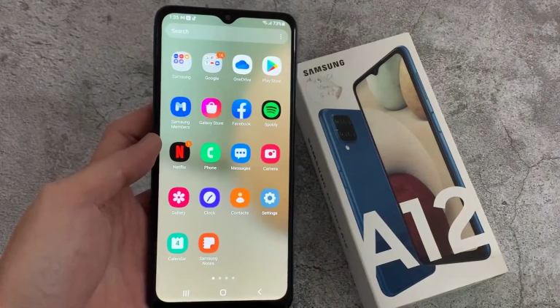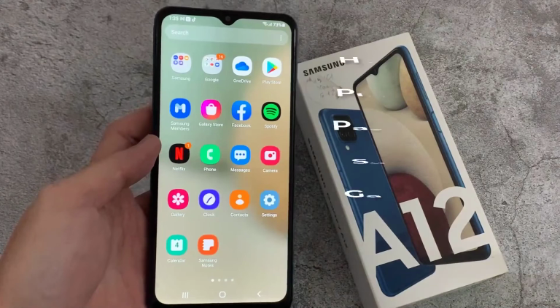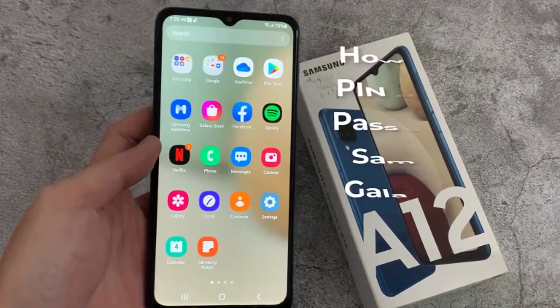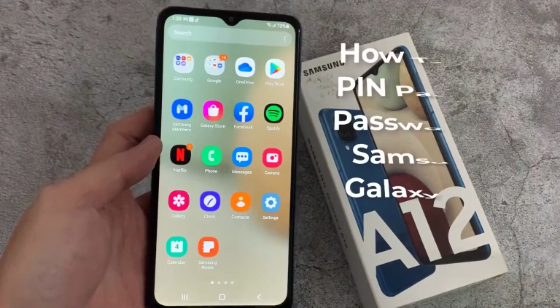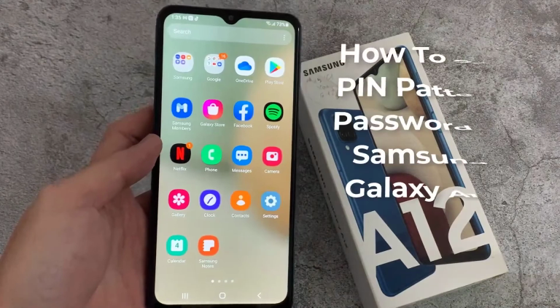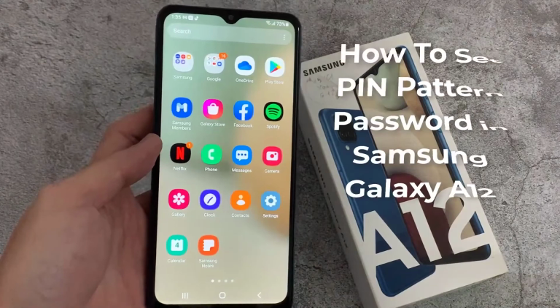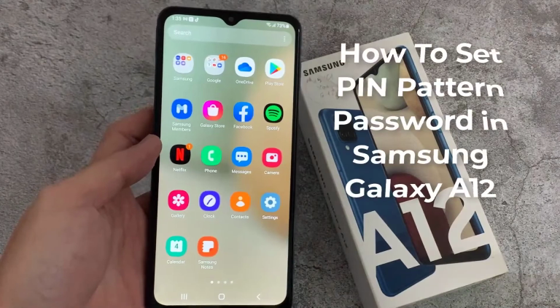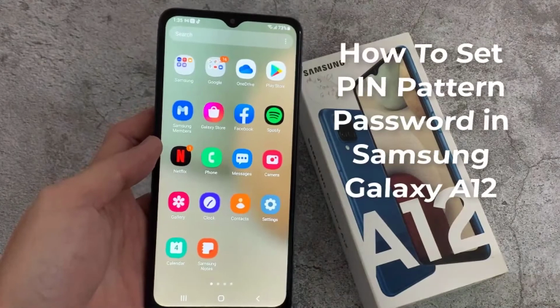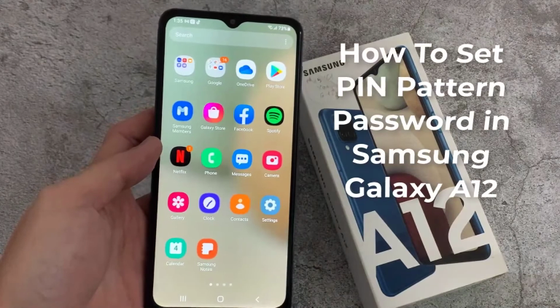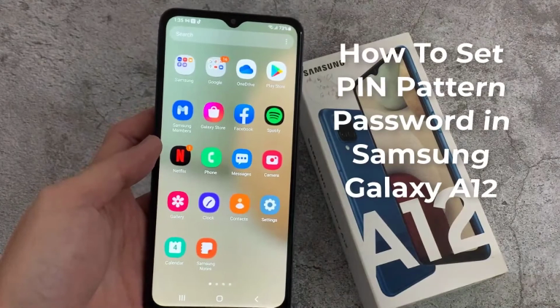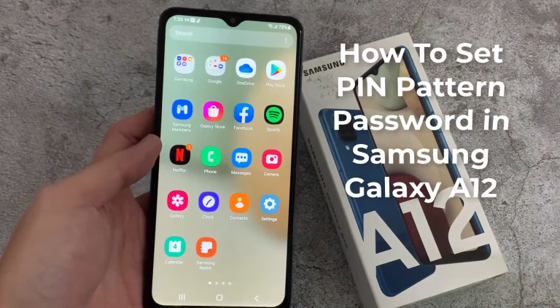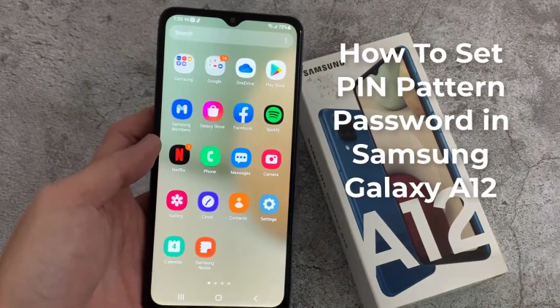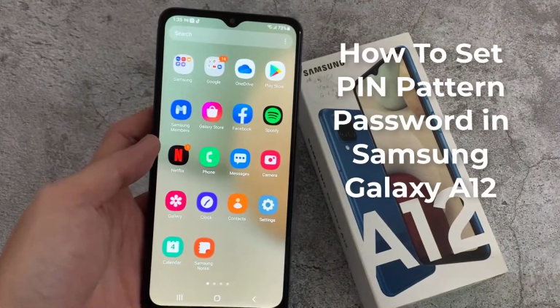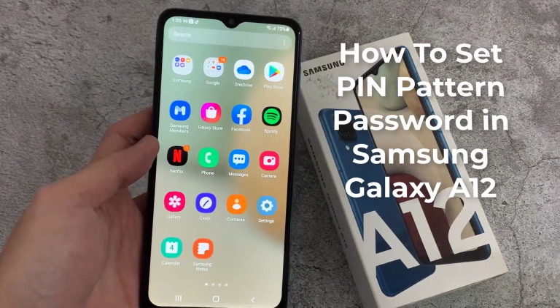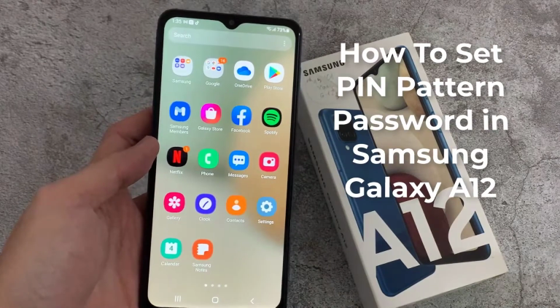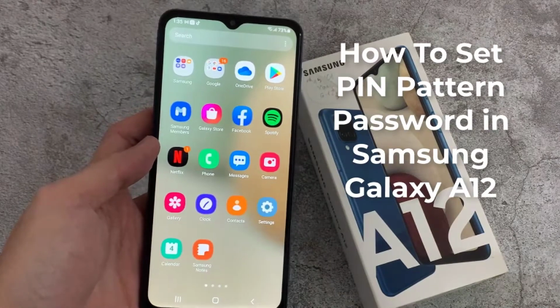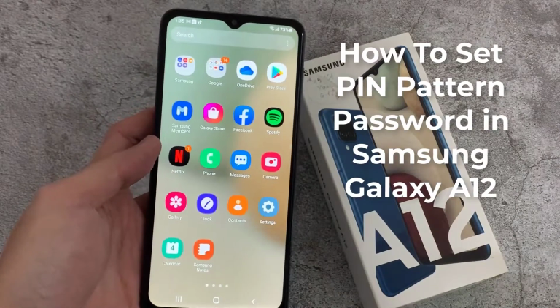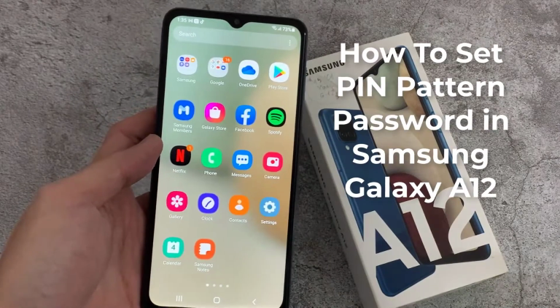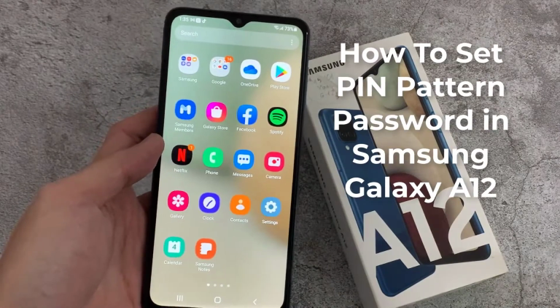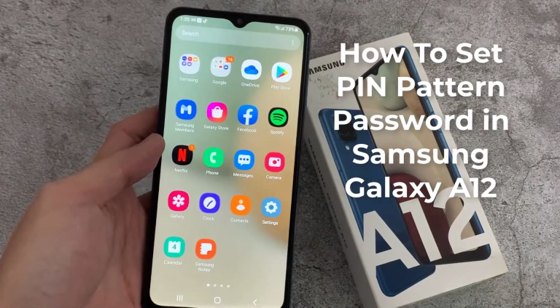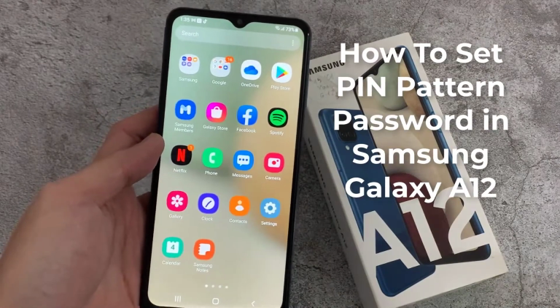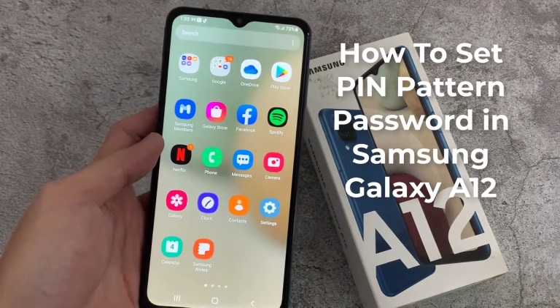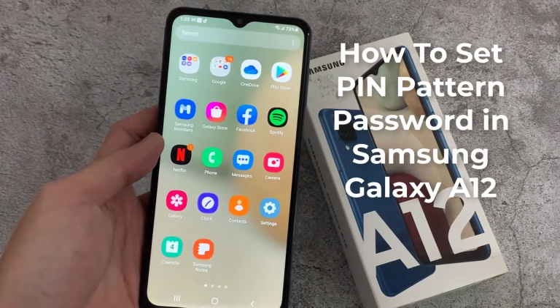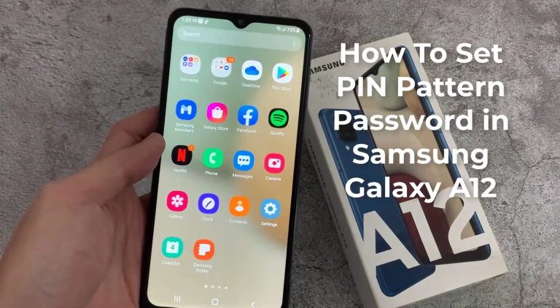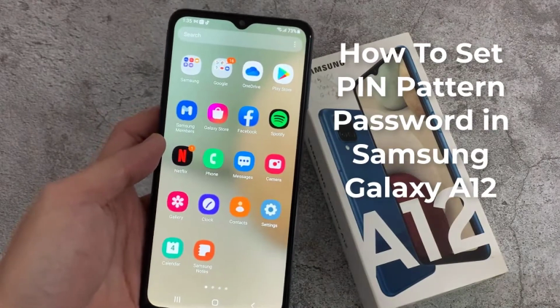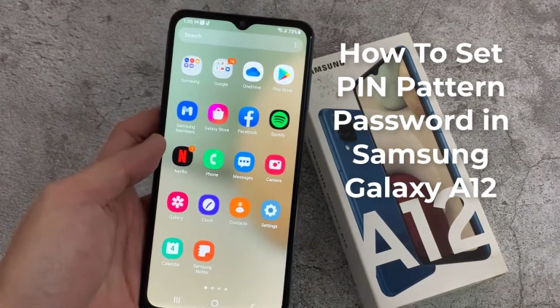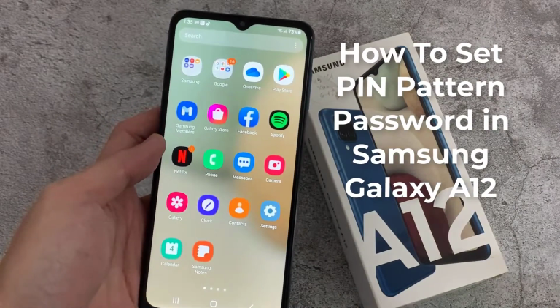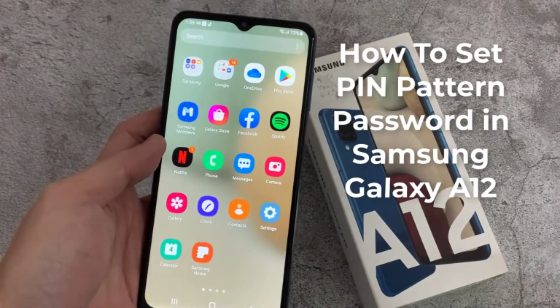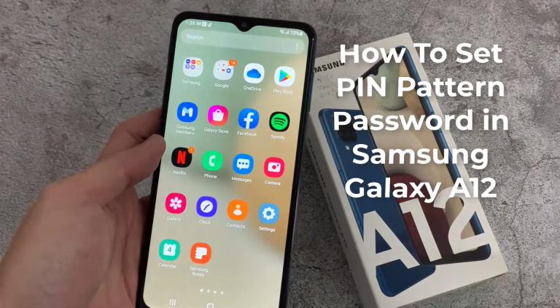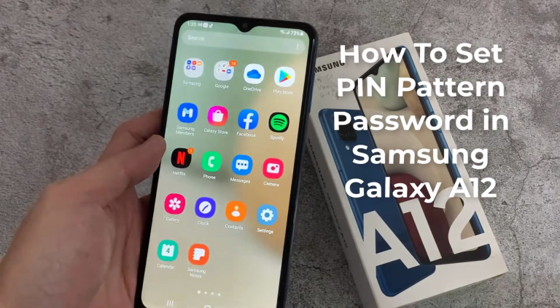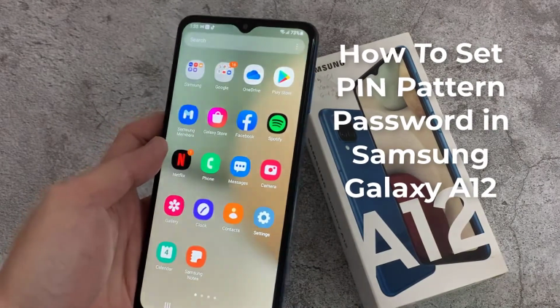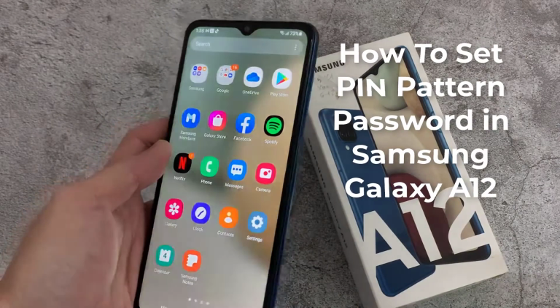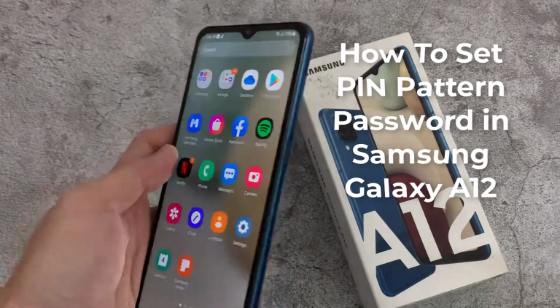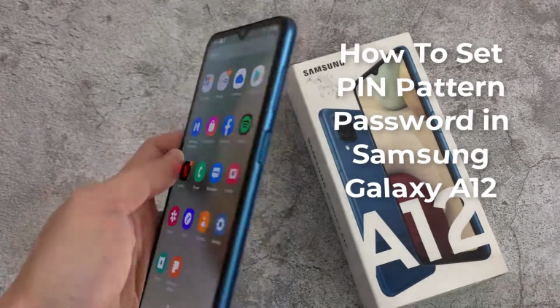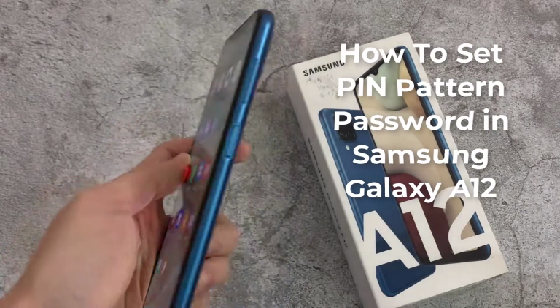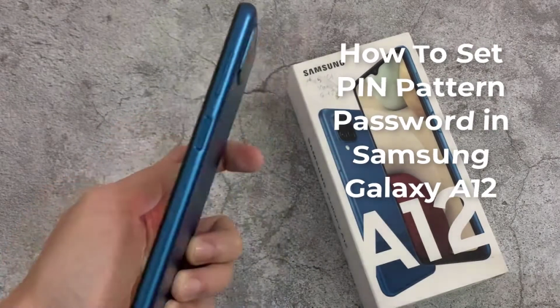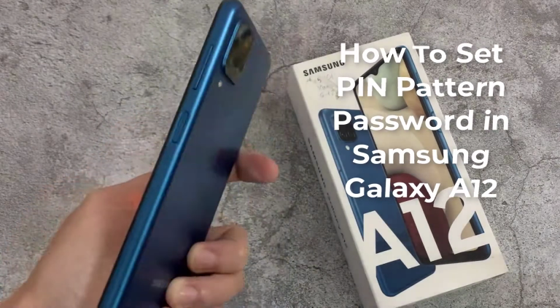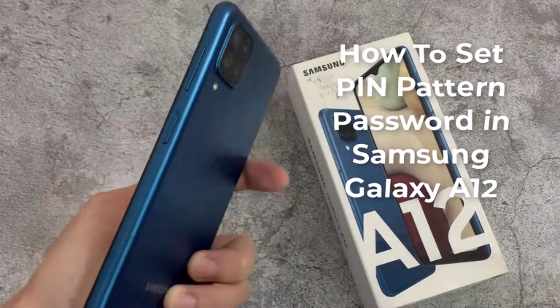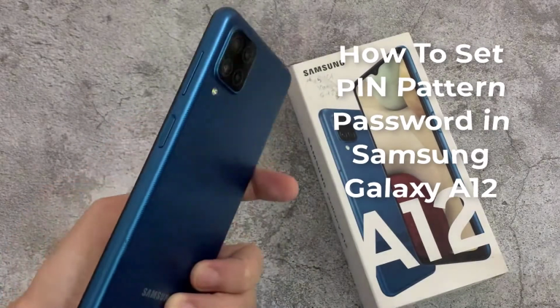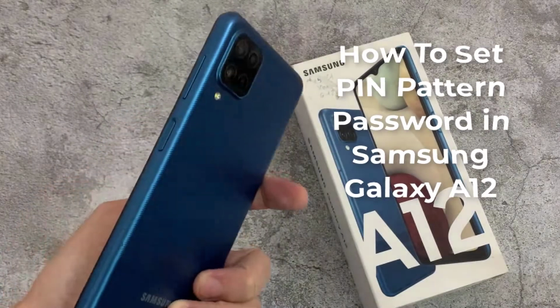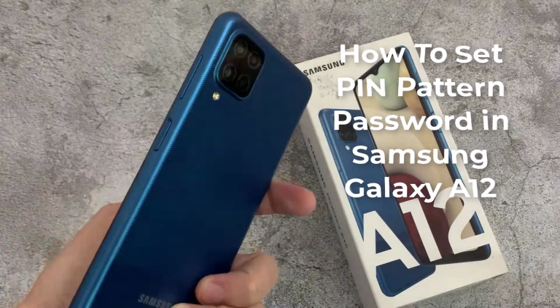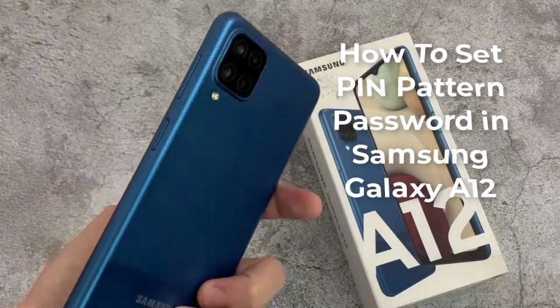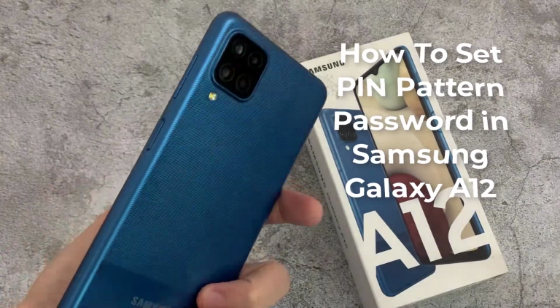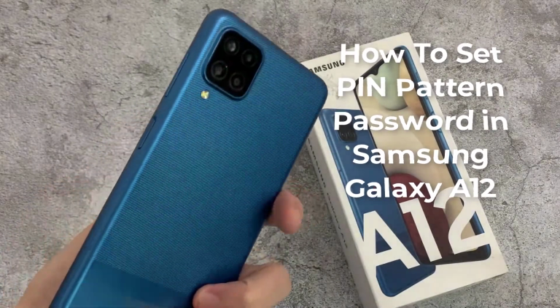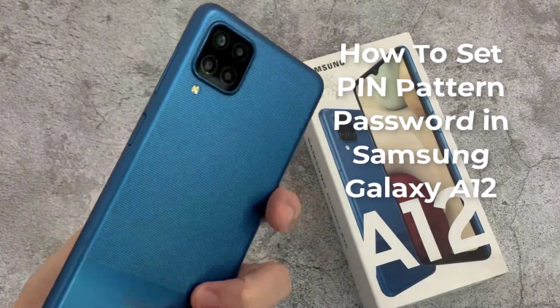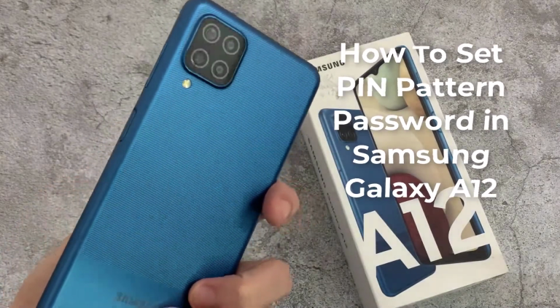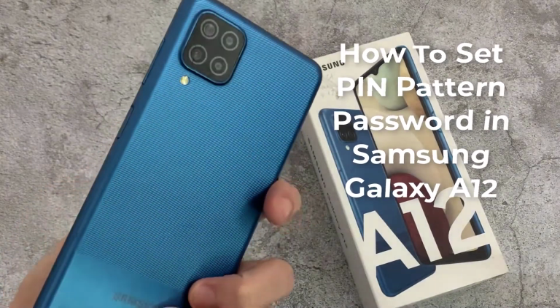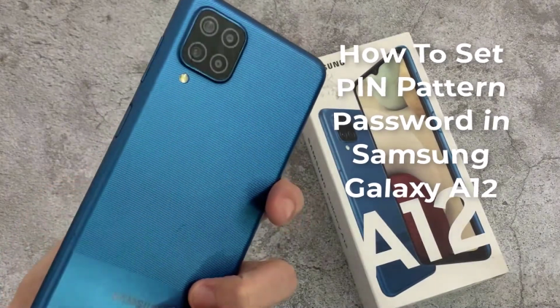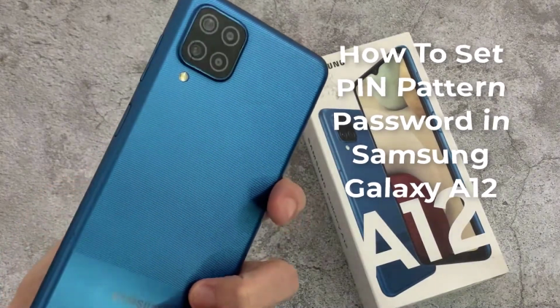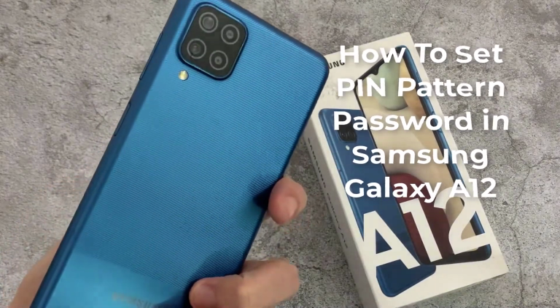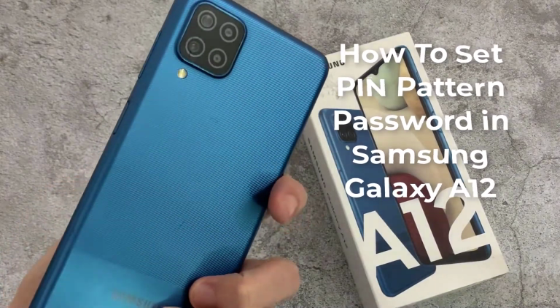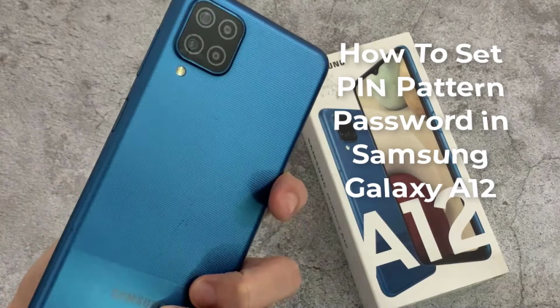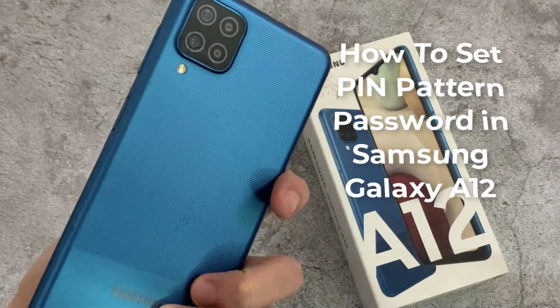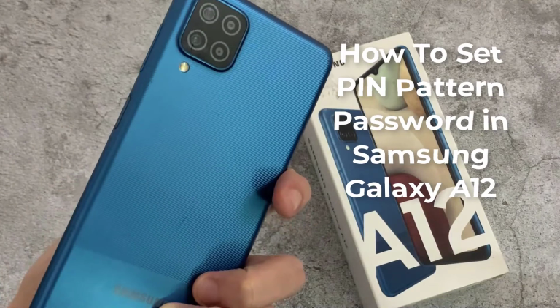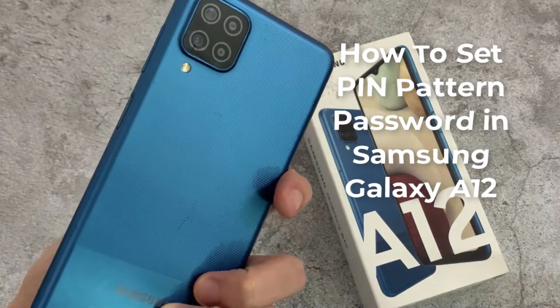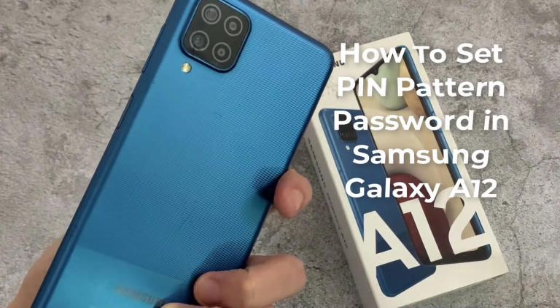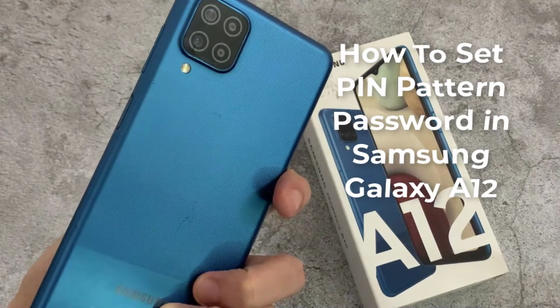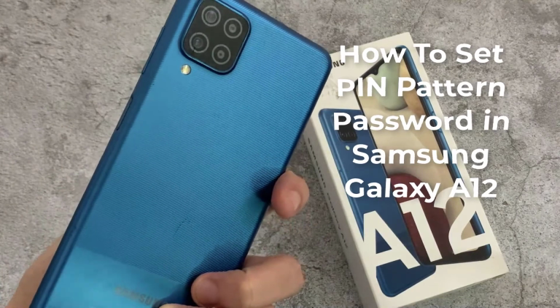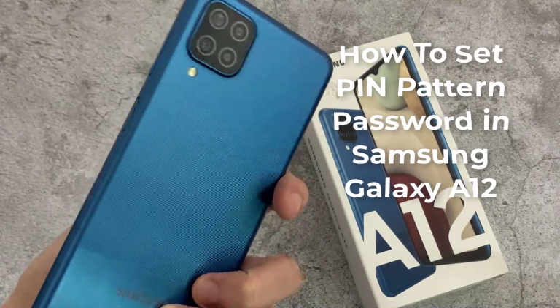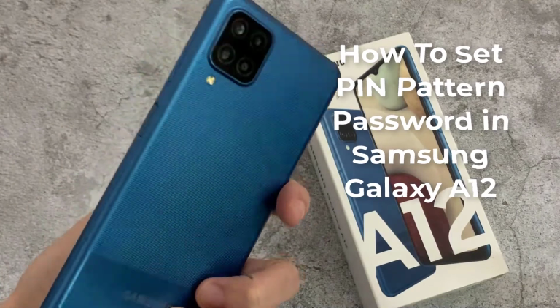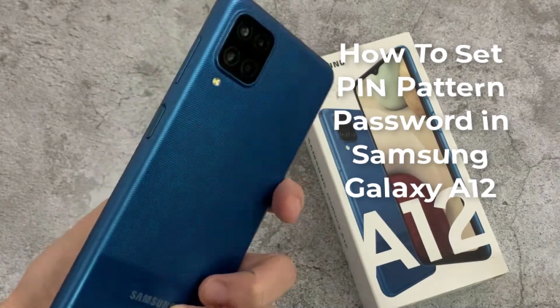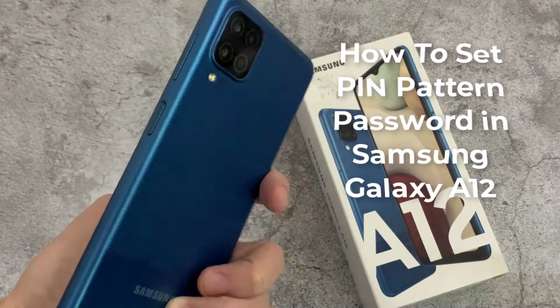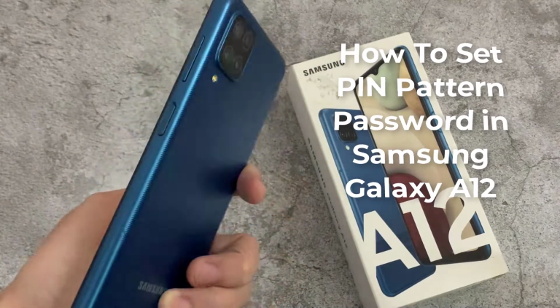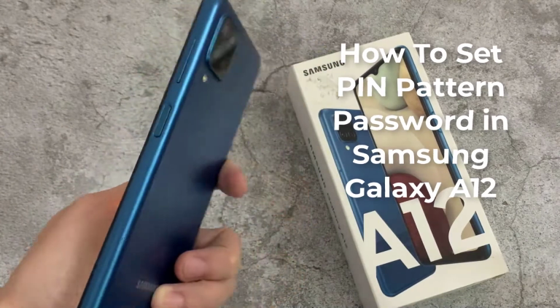Hello everyone. In this video, I am going to share with you how to set pin, pattern, or password in your Samsung A12.